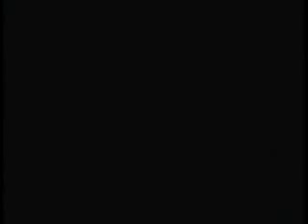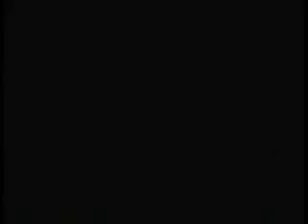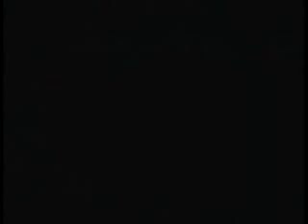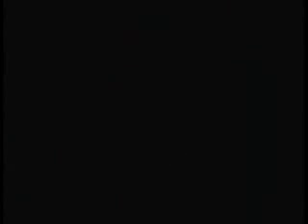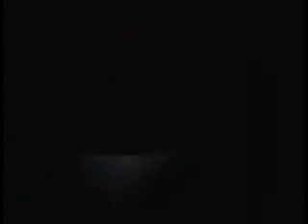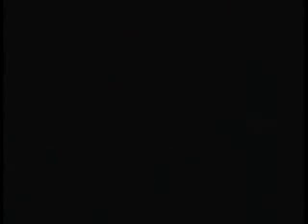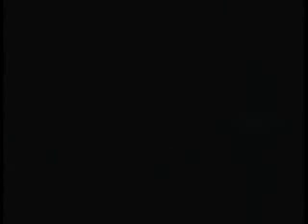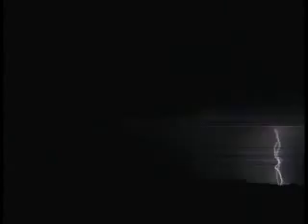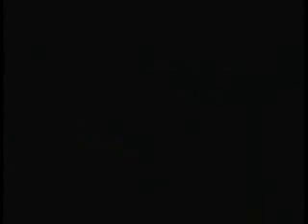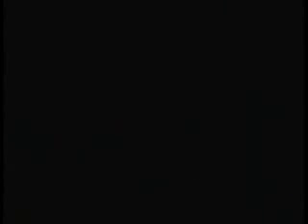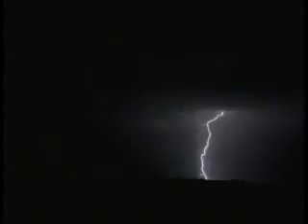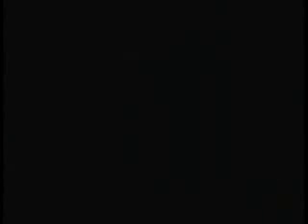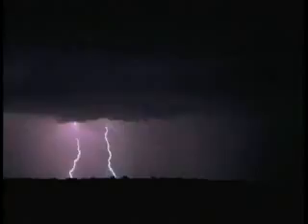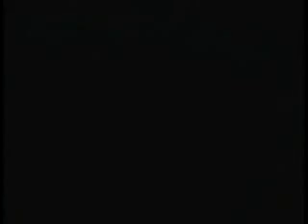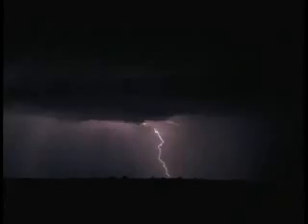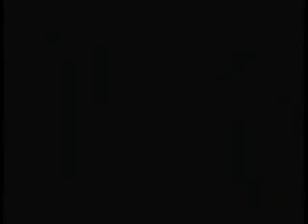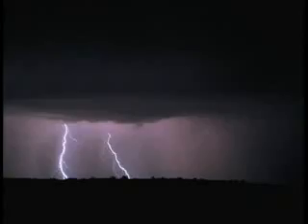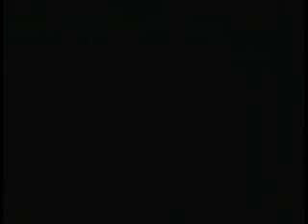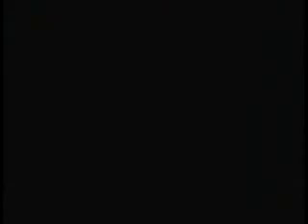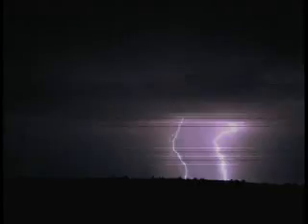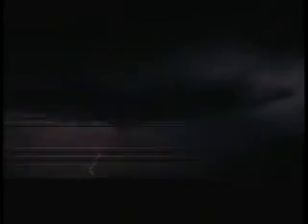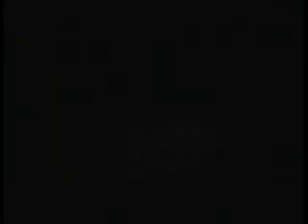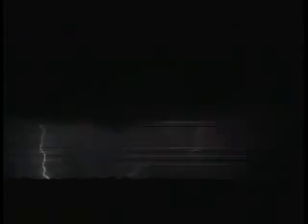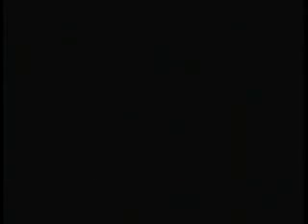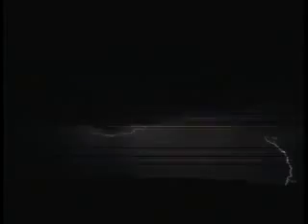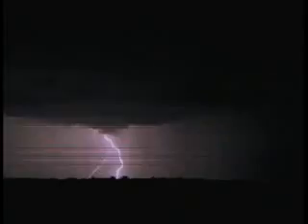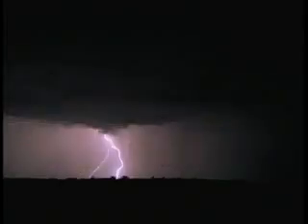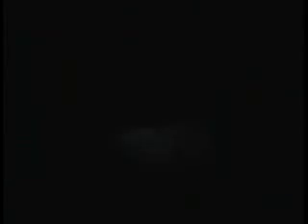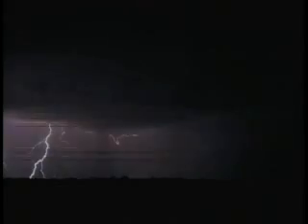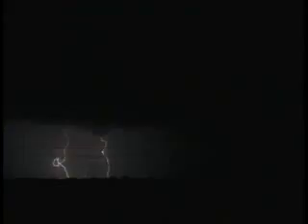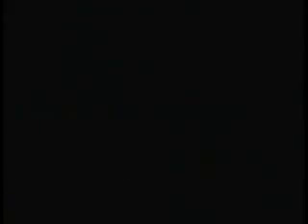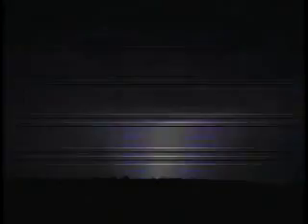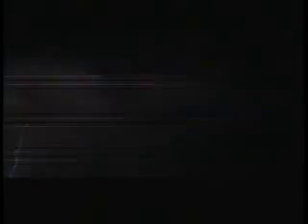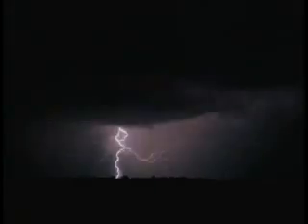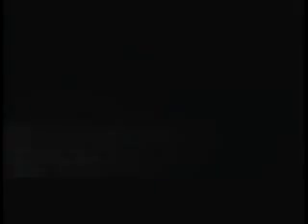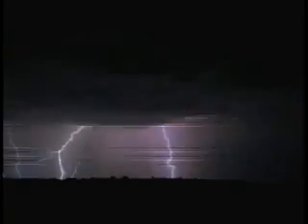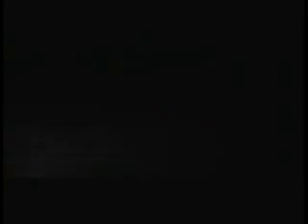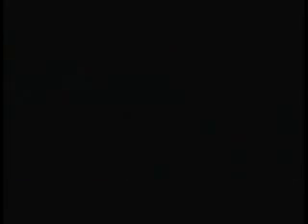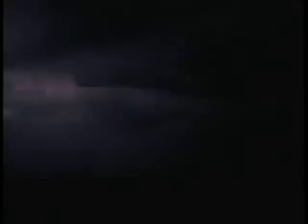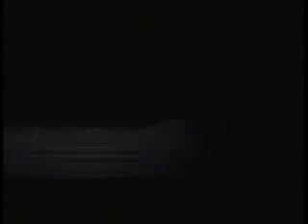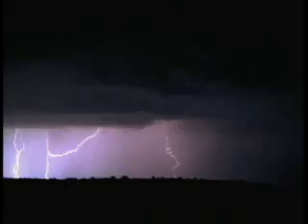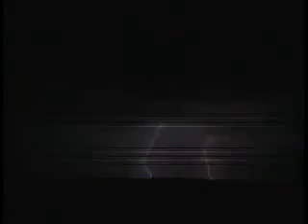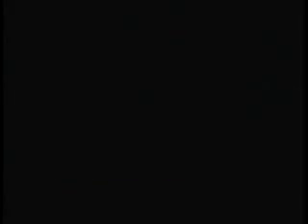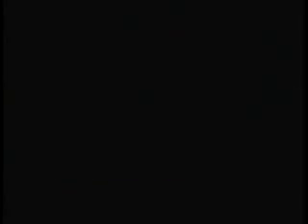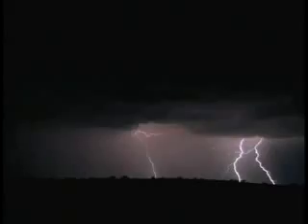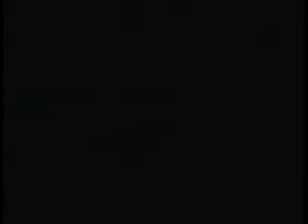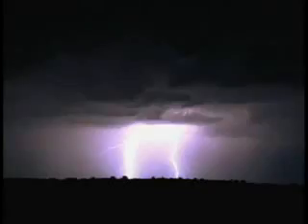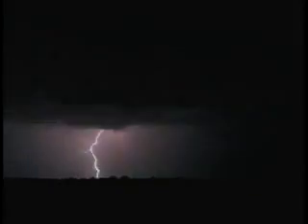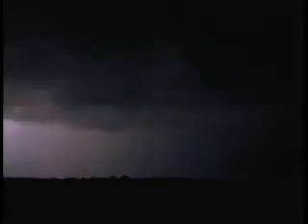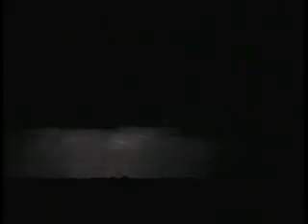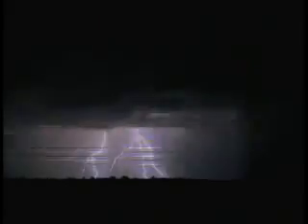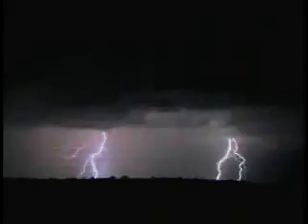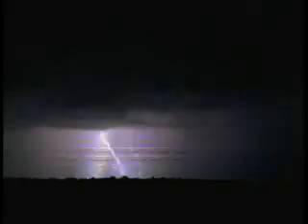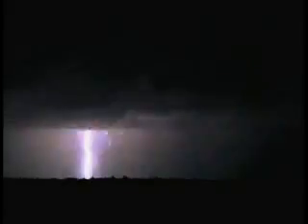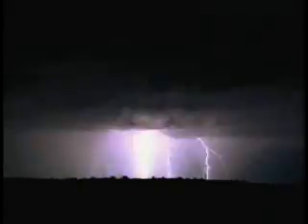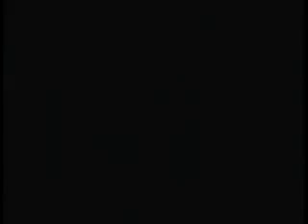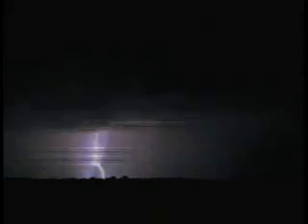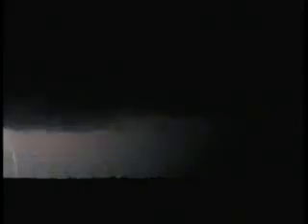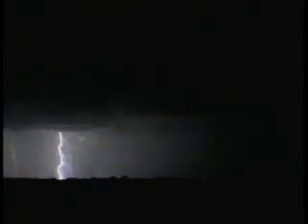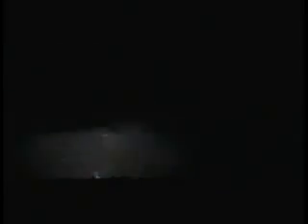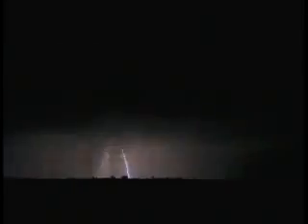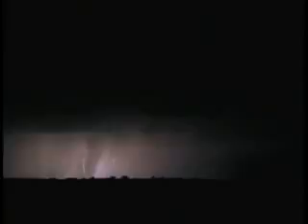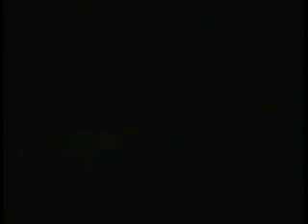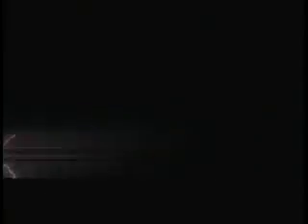From a storm of this size, there can be over a hundred strikes in a minute, each one capable of lighting a fire.